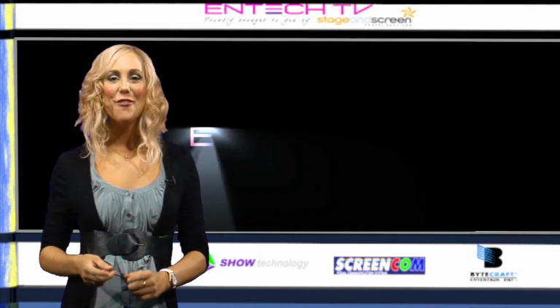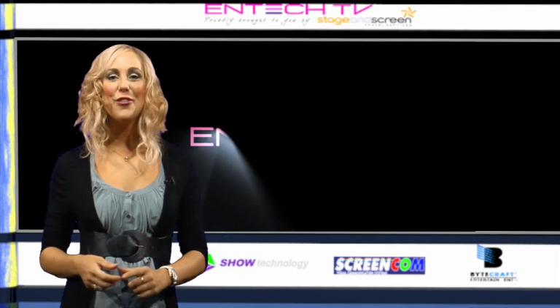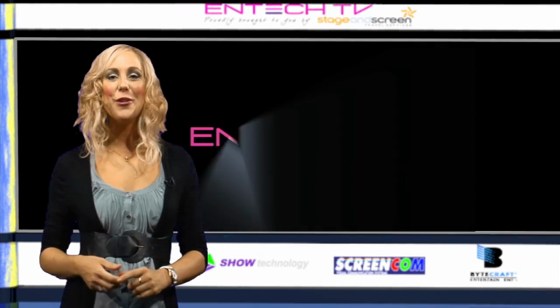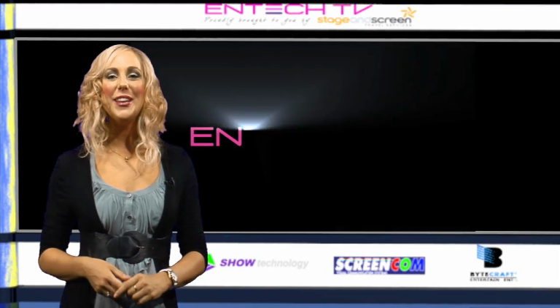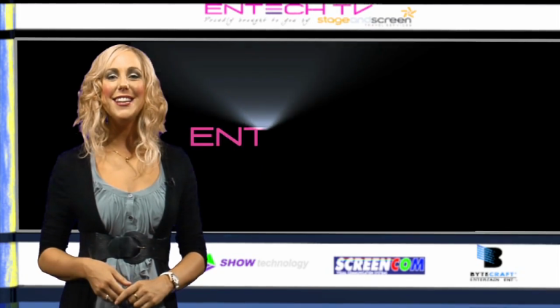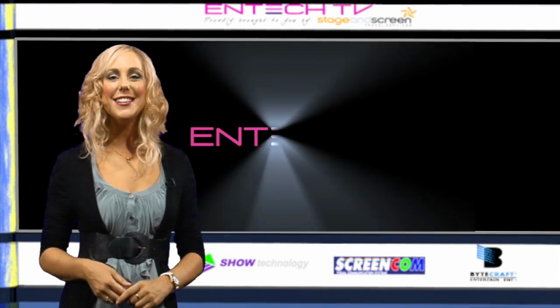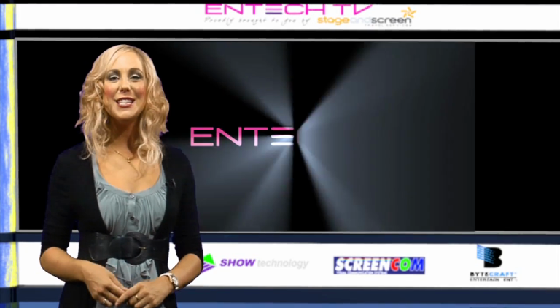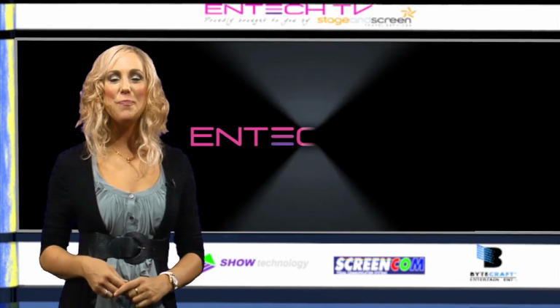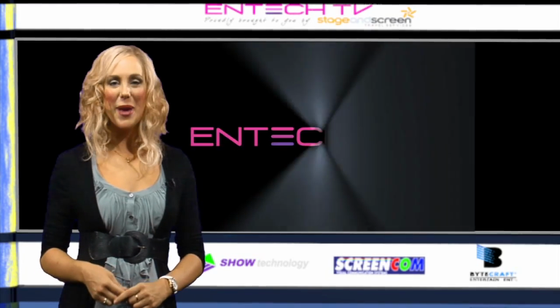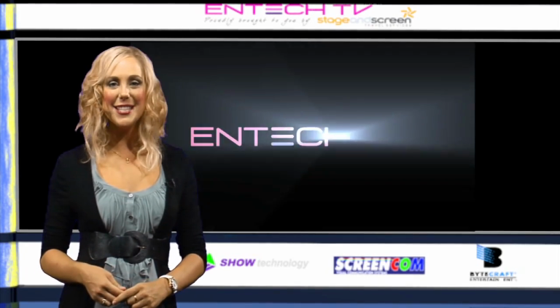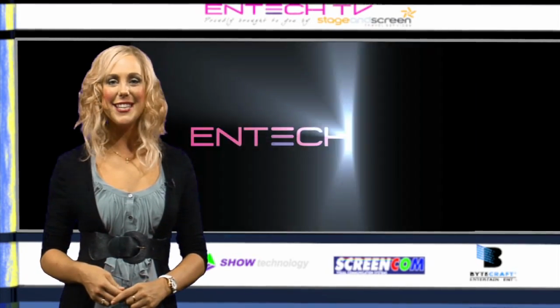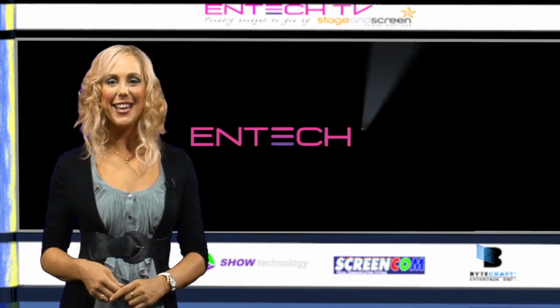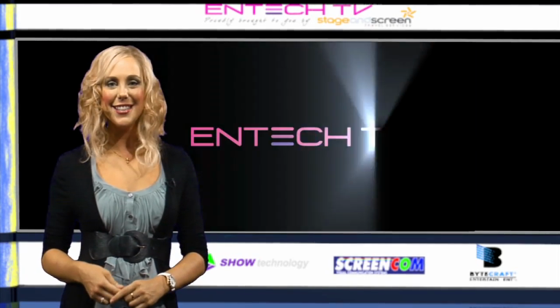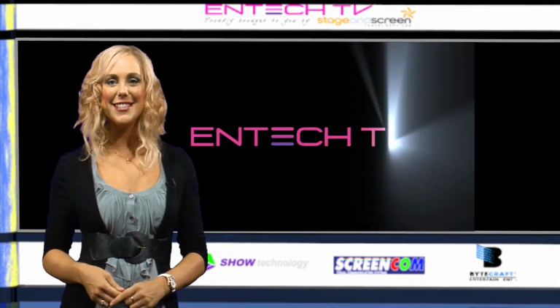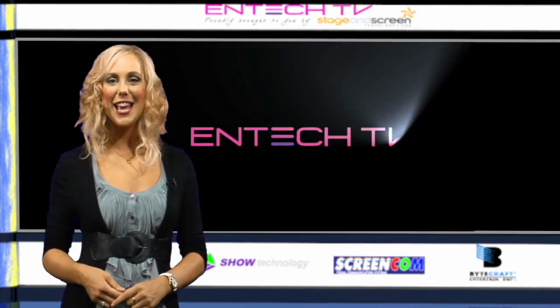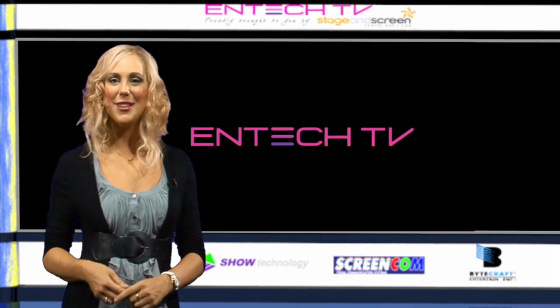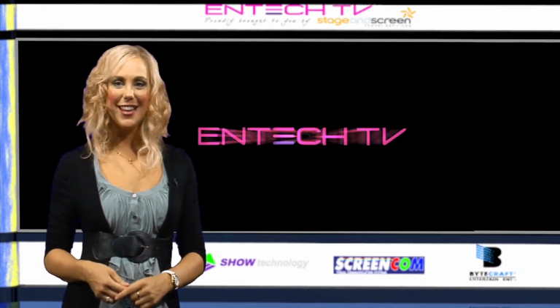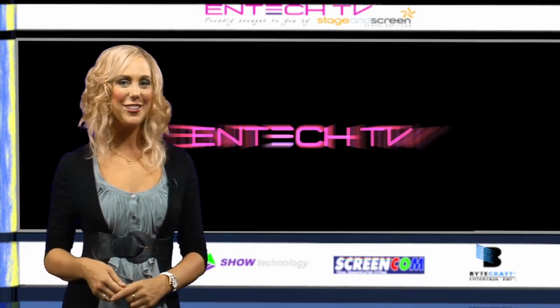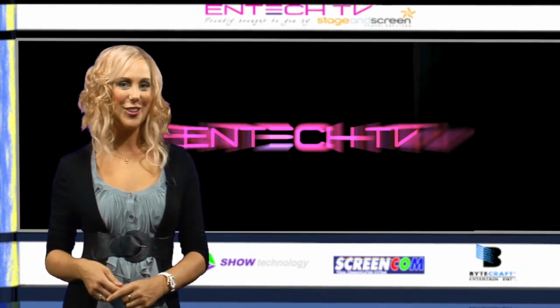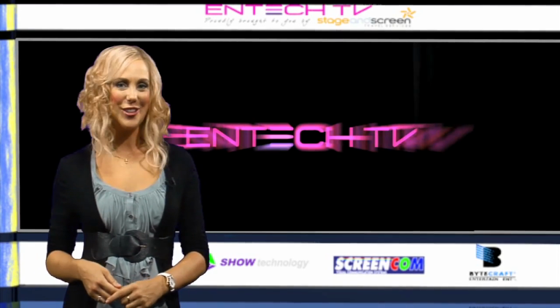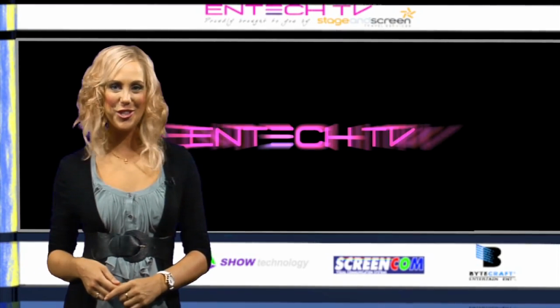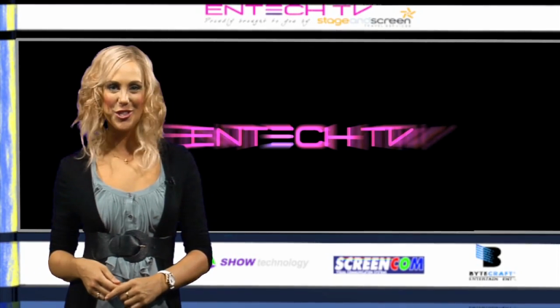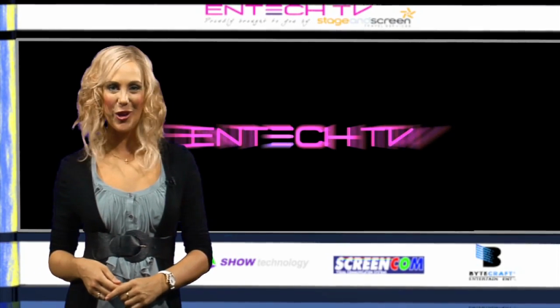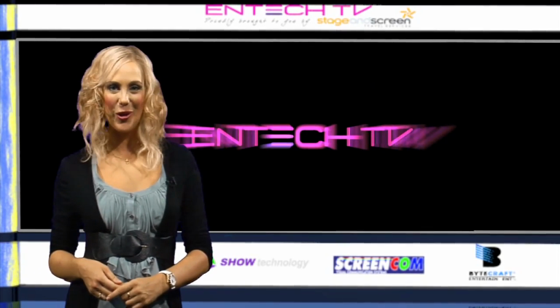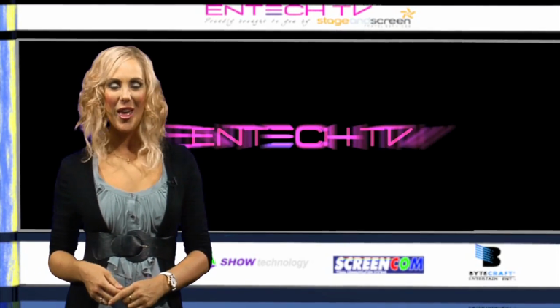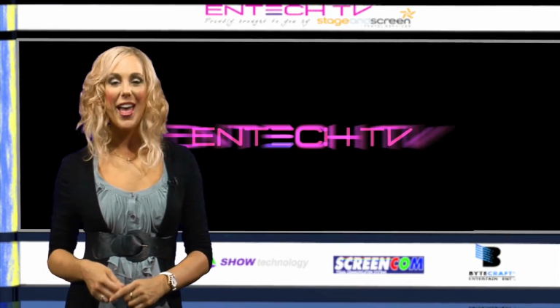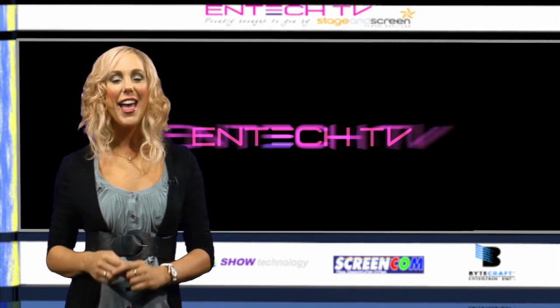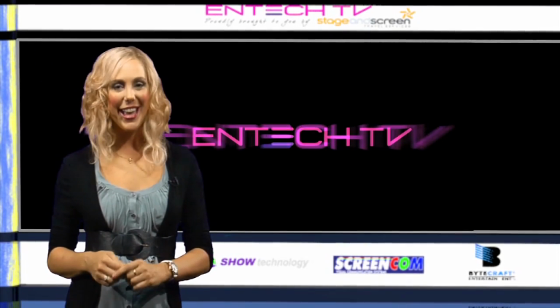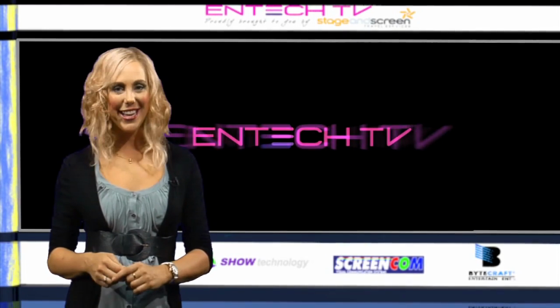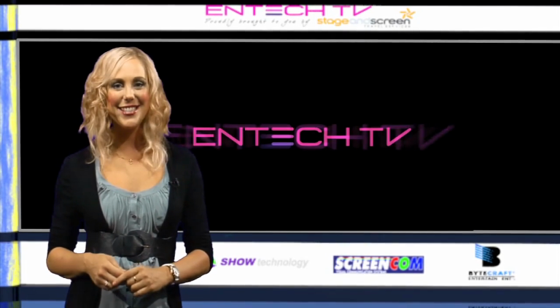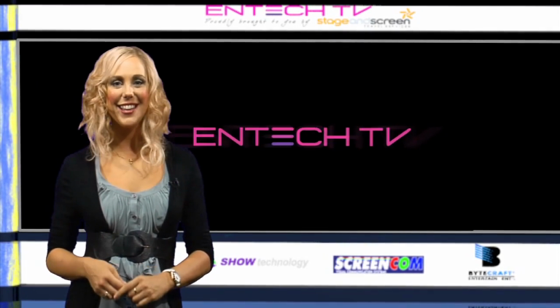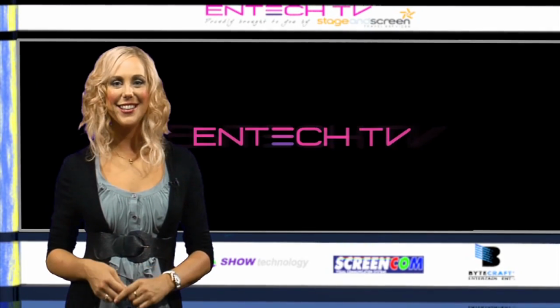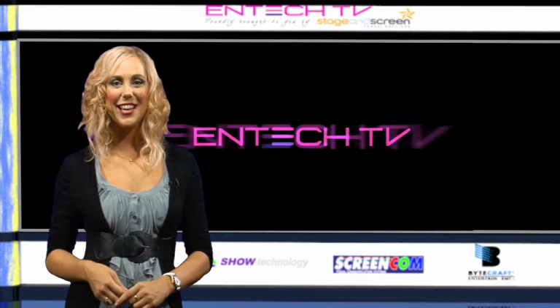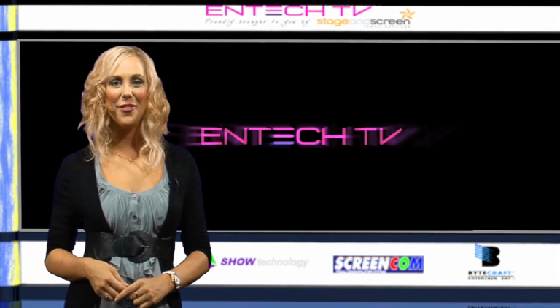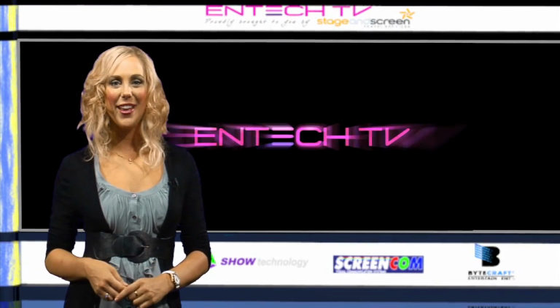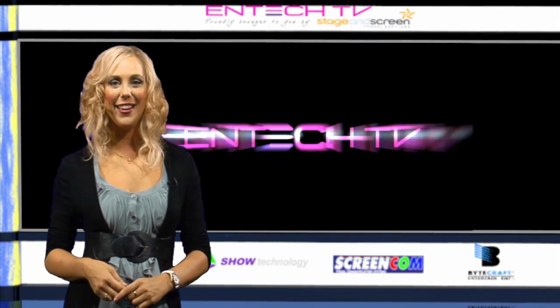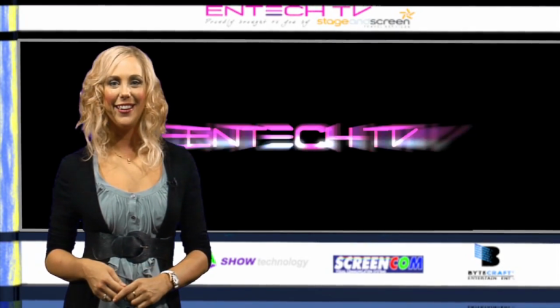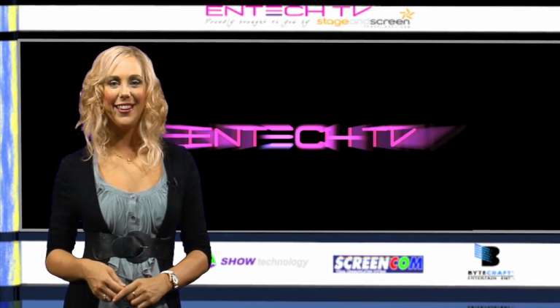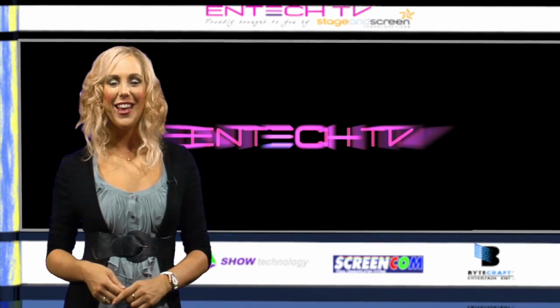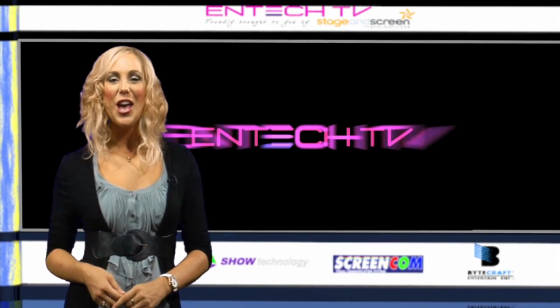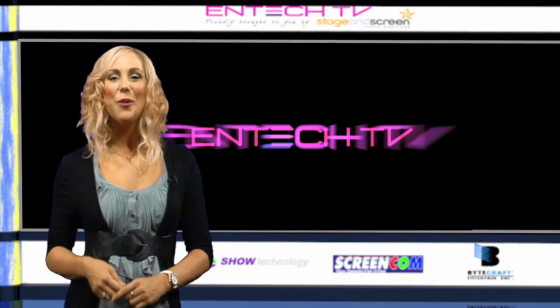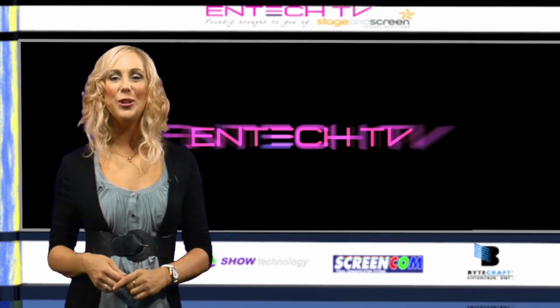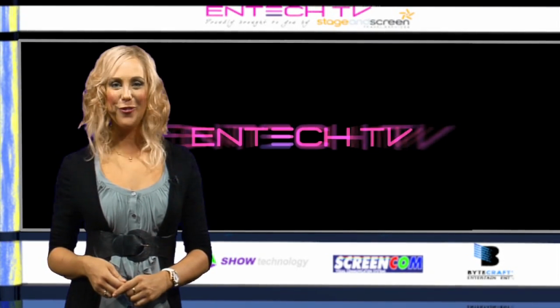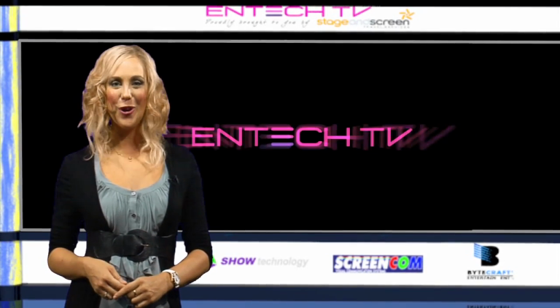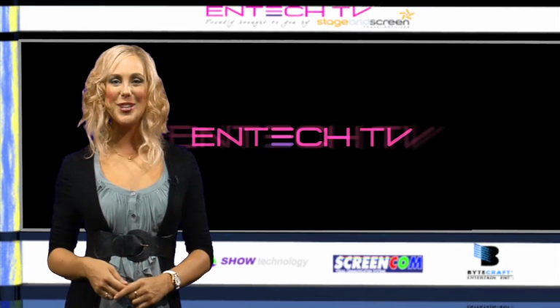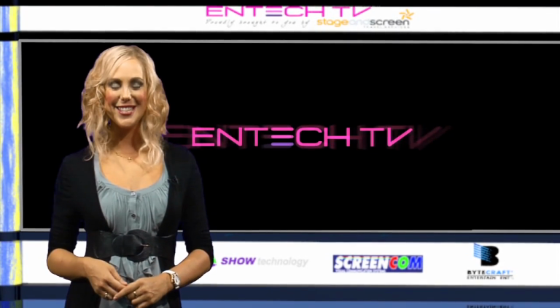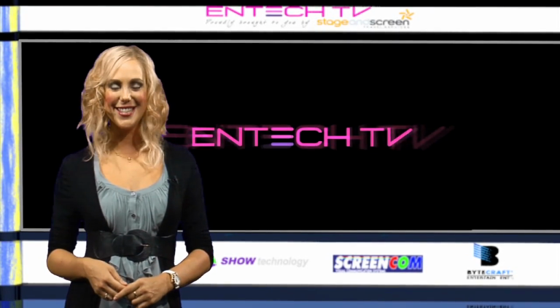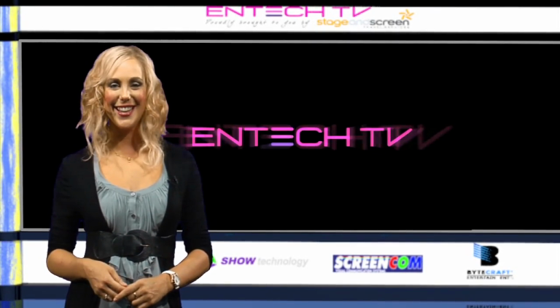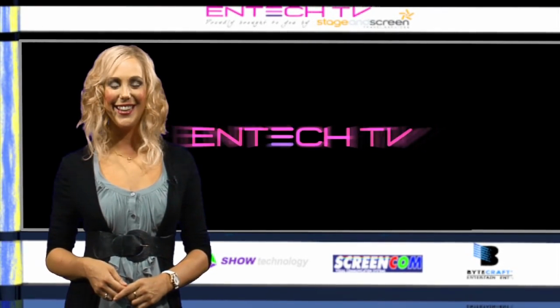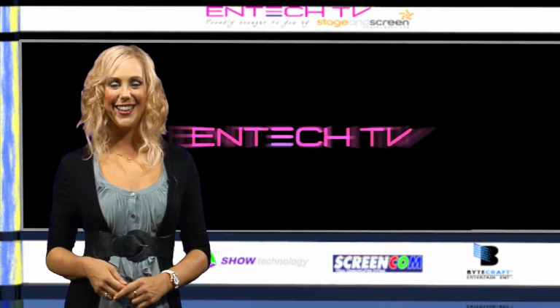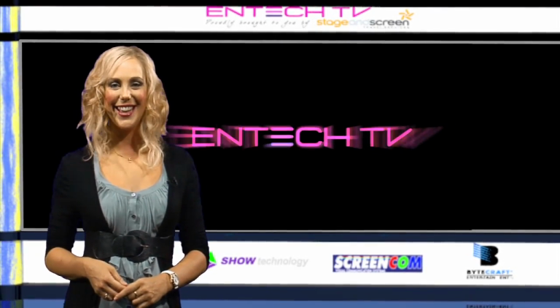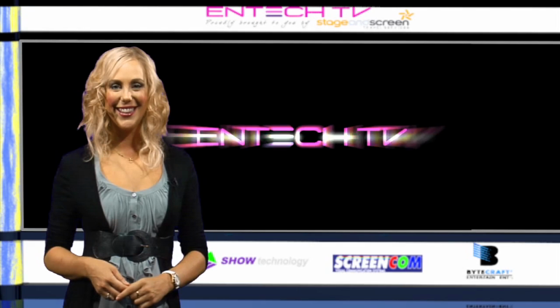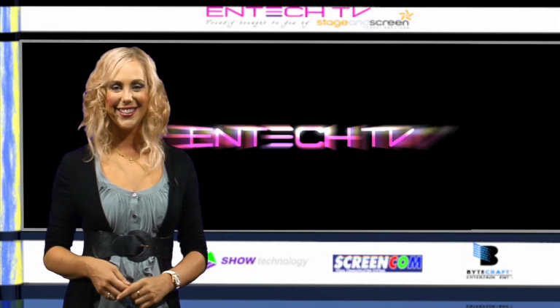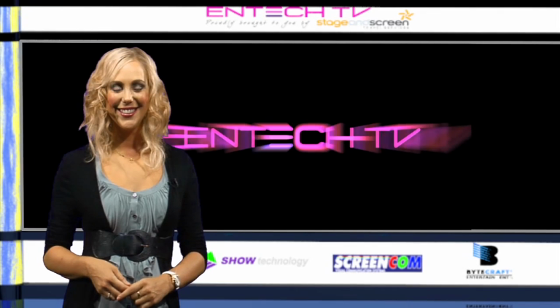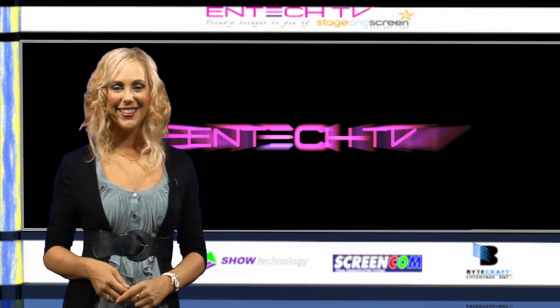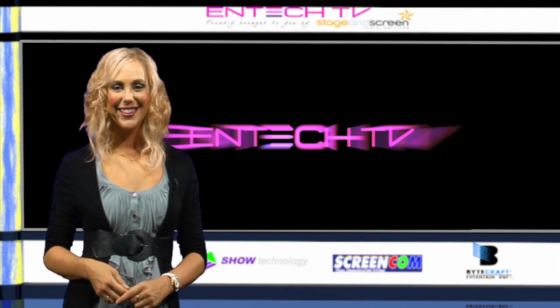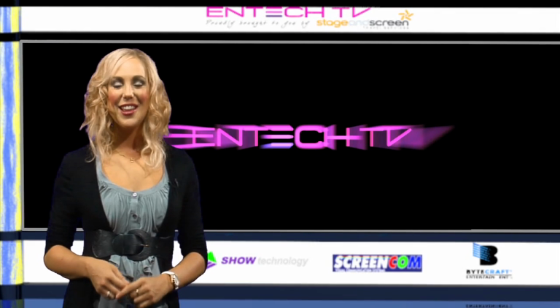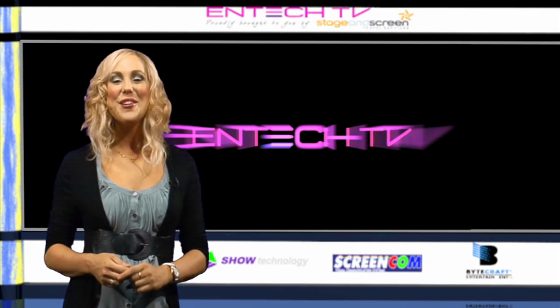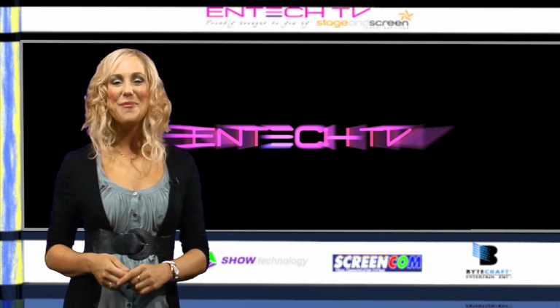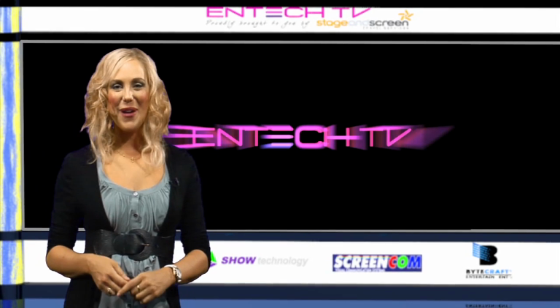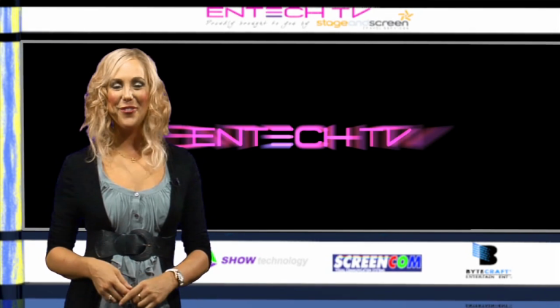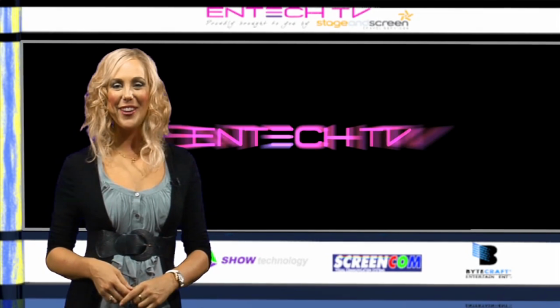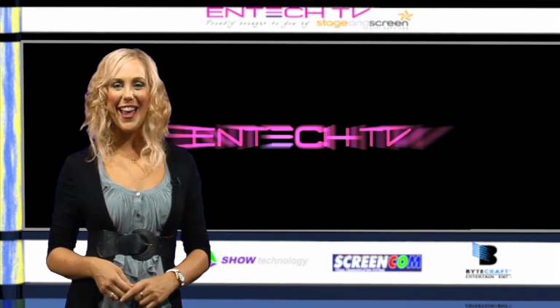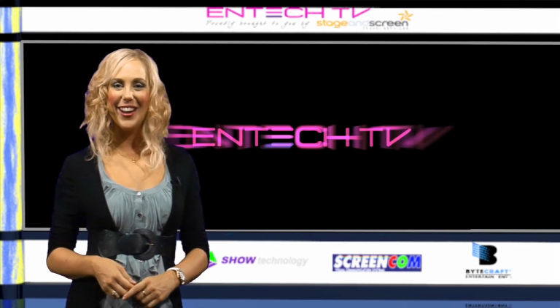From the internet's best entertainment technology show, NTEK TV, we look forward to seeing you then. Bye for now.